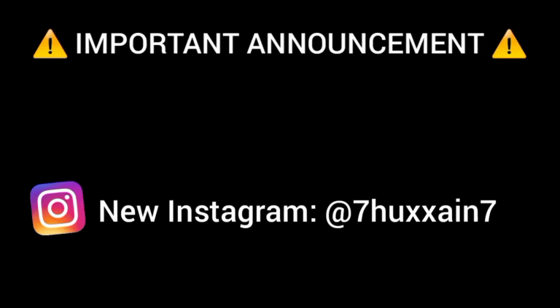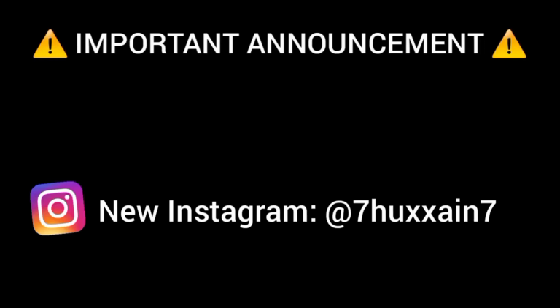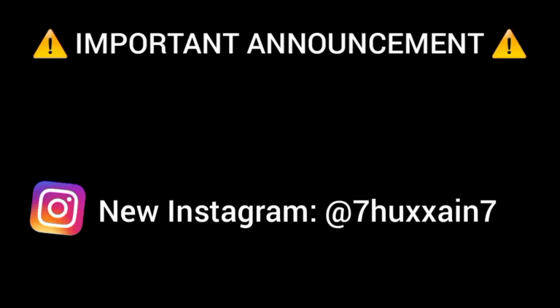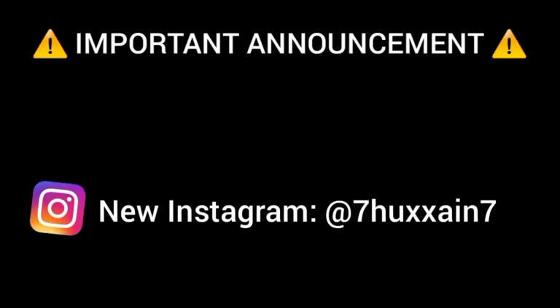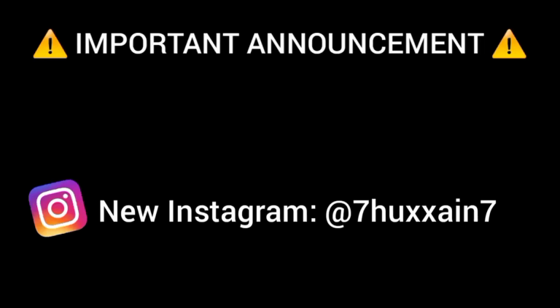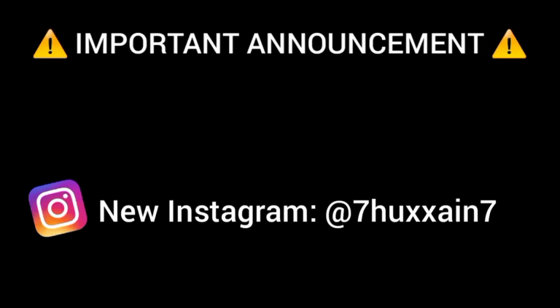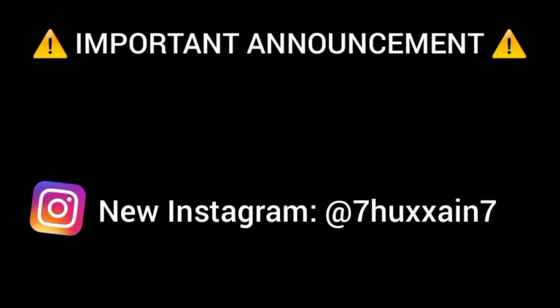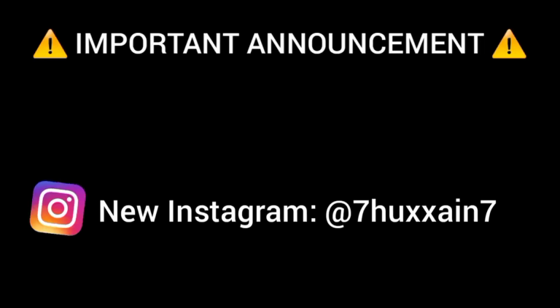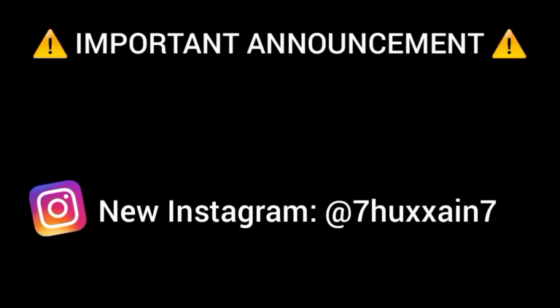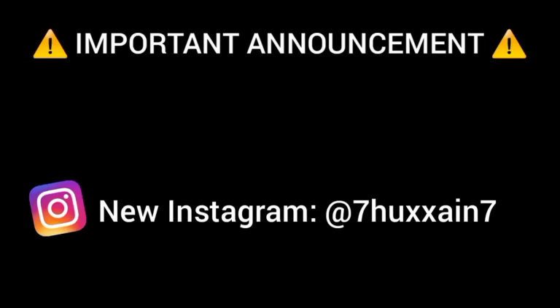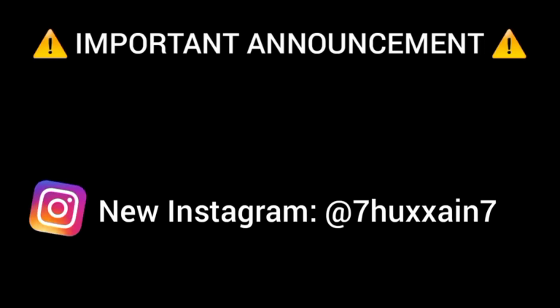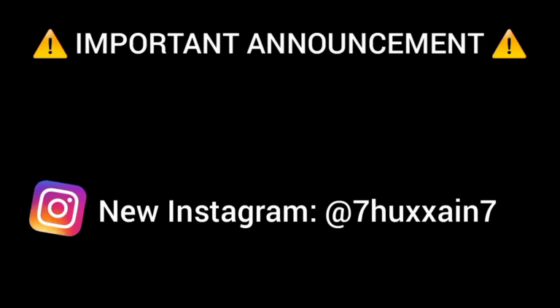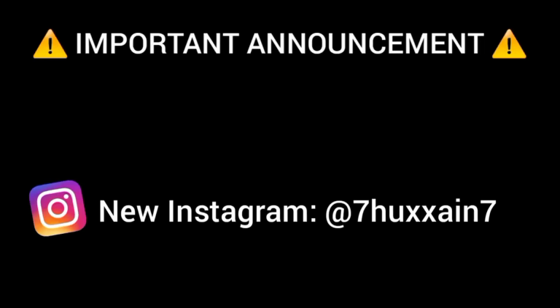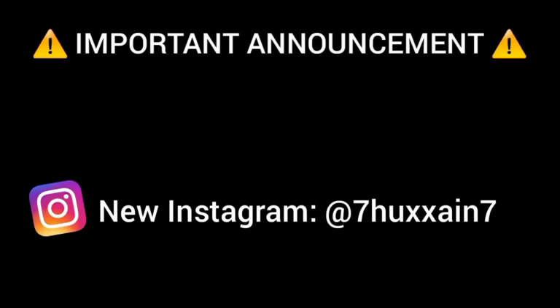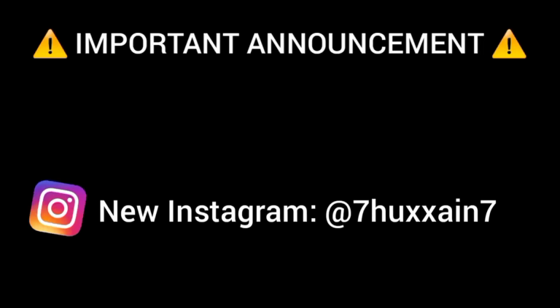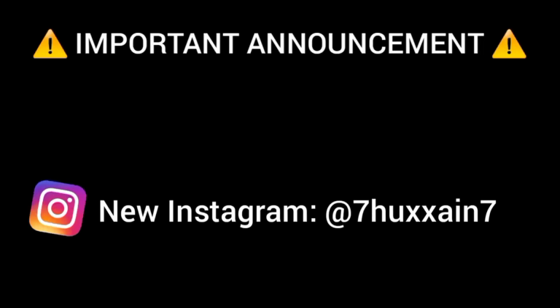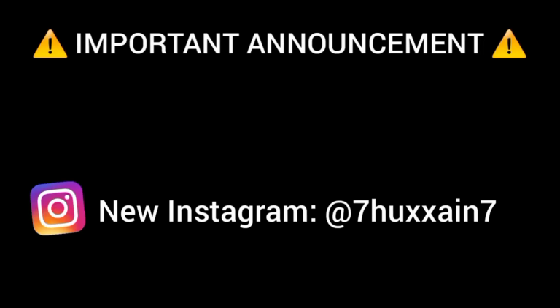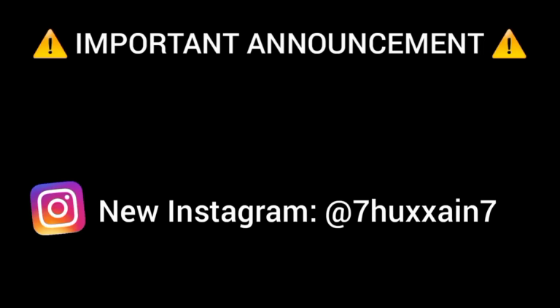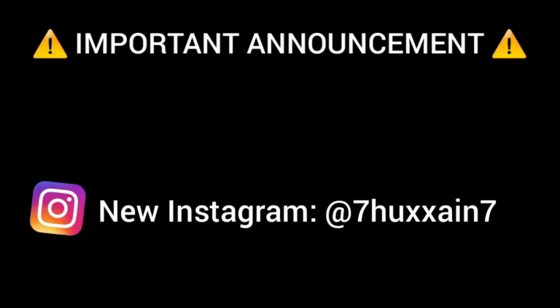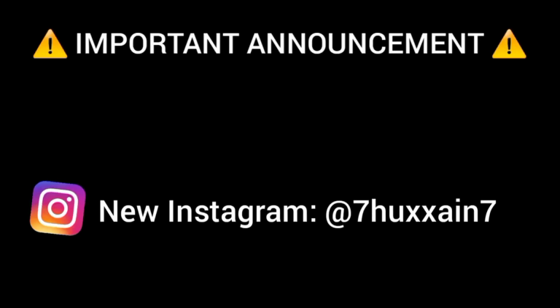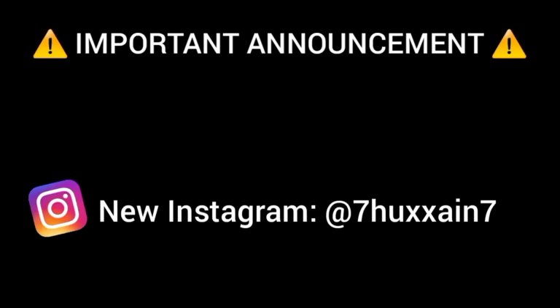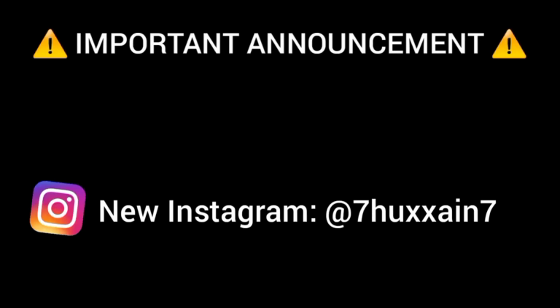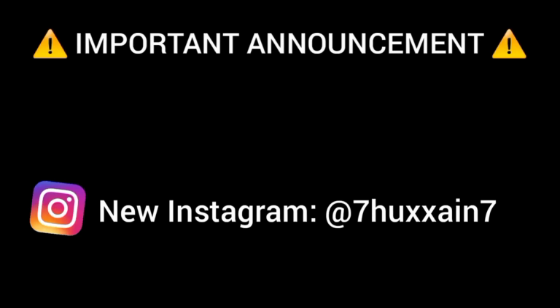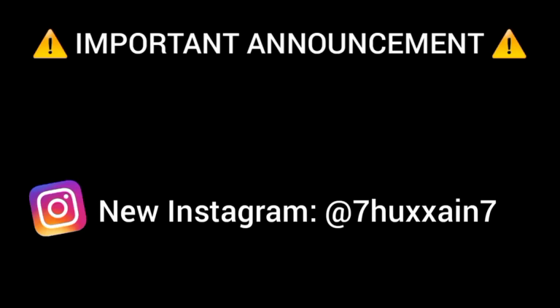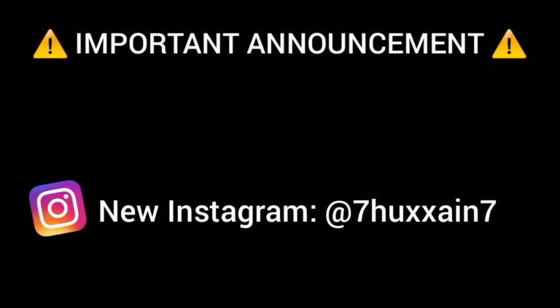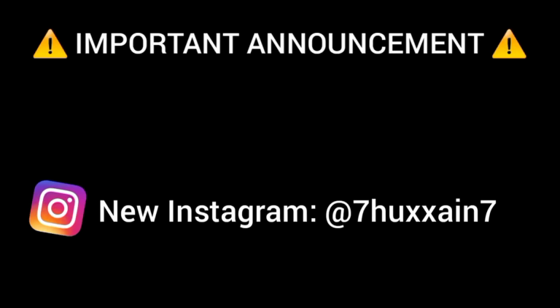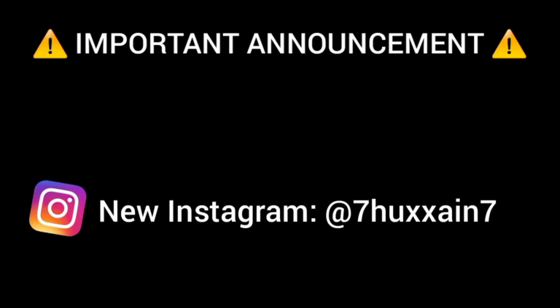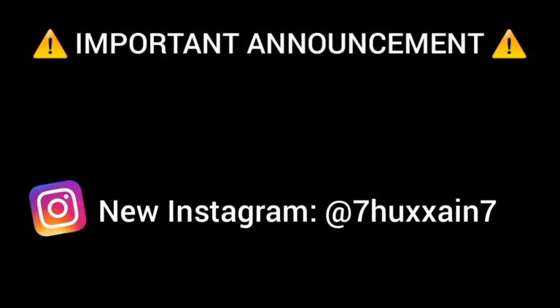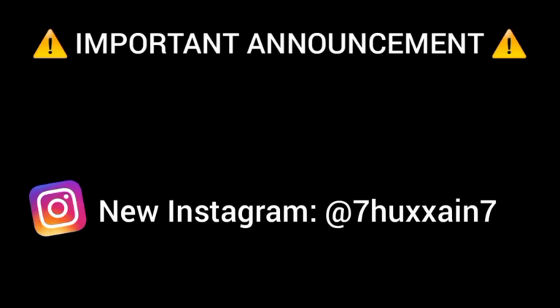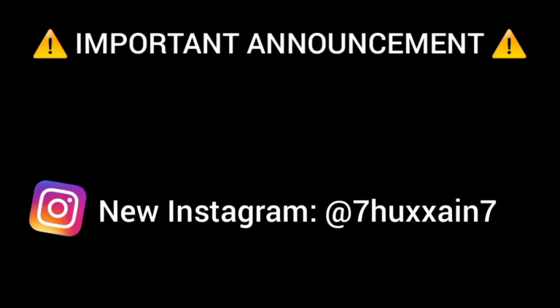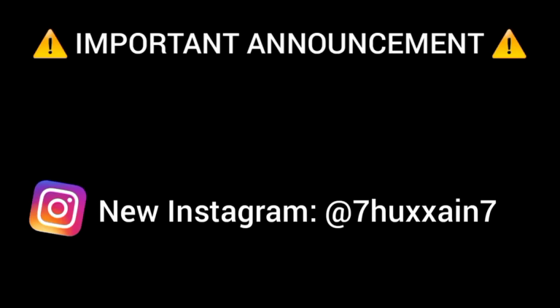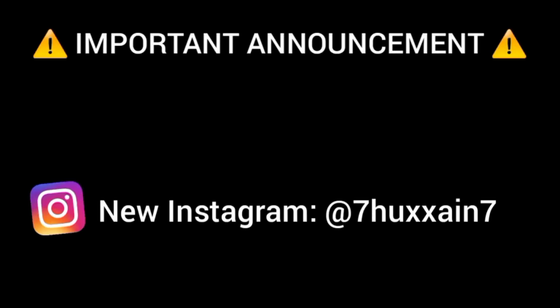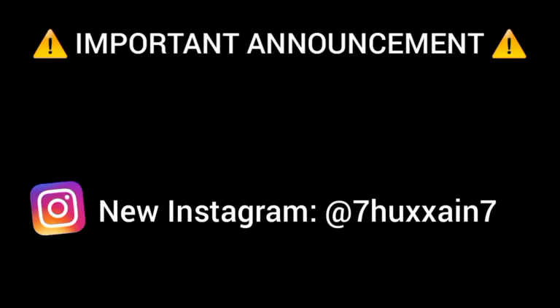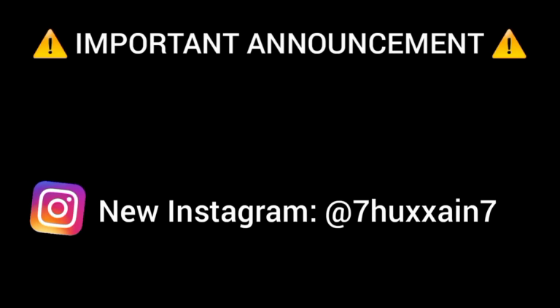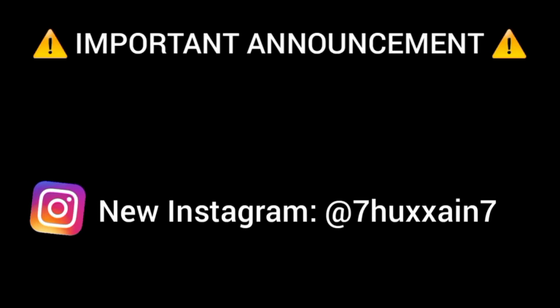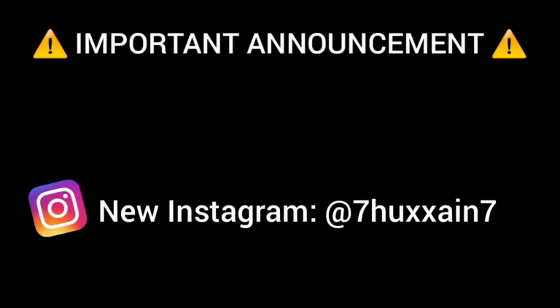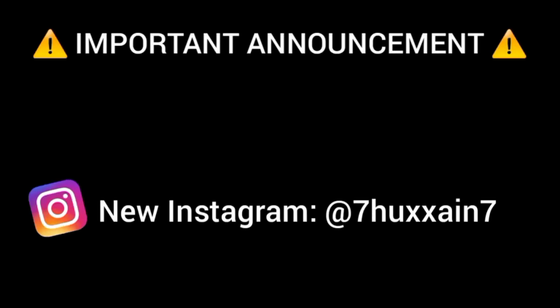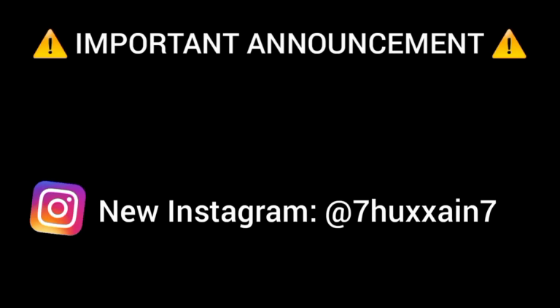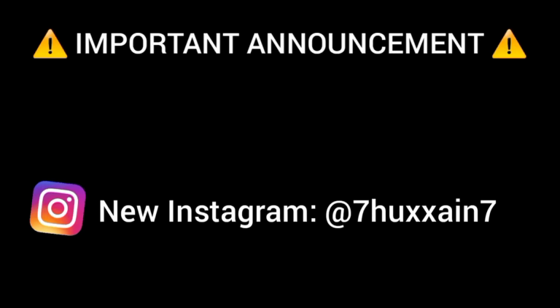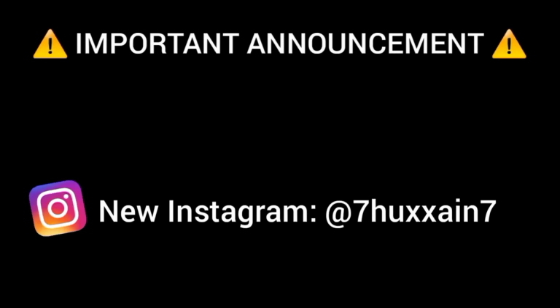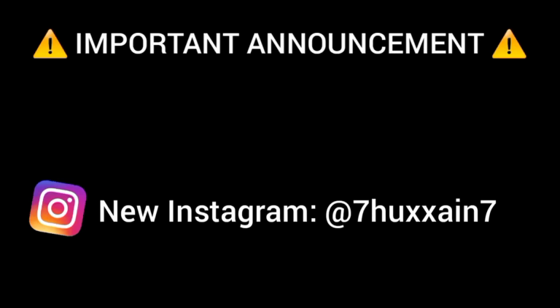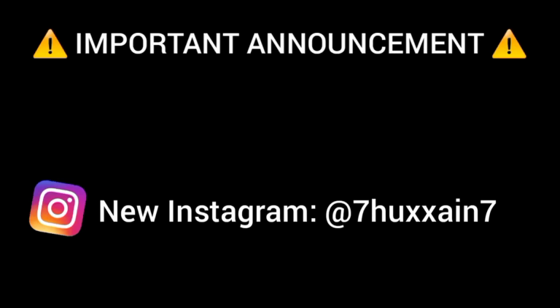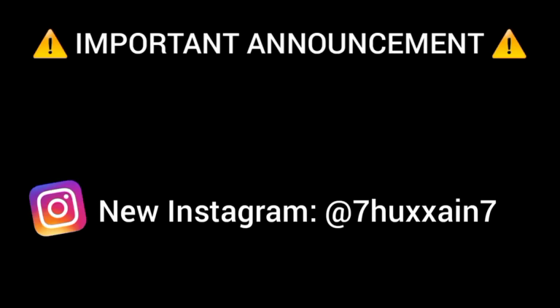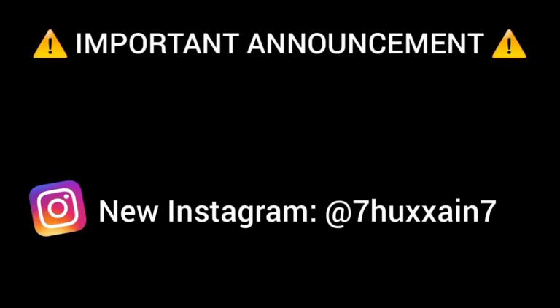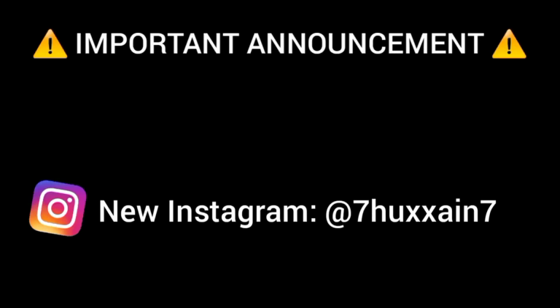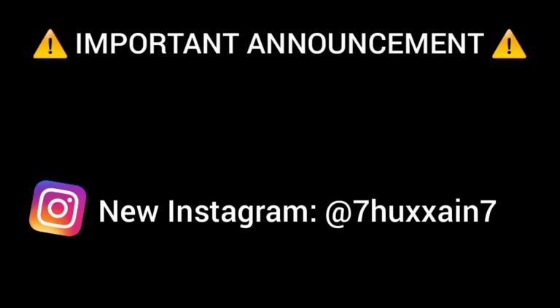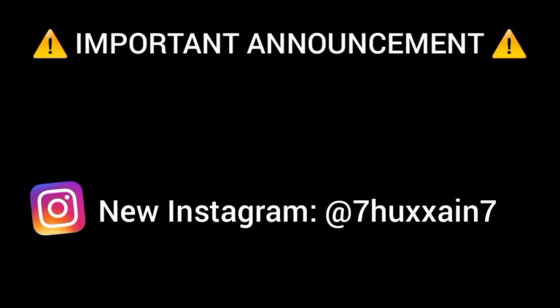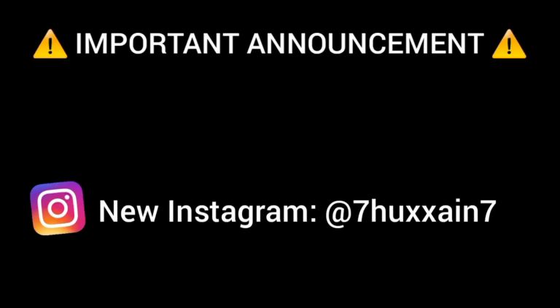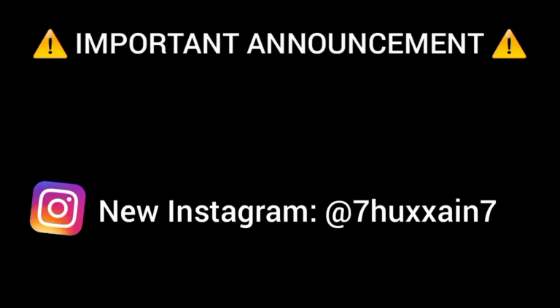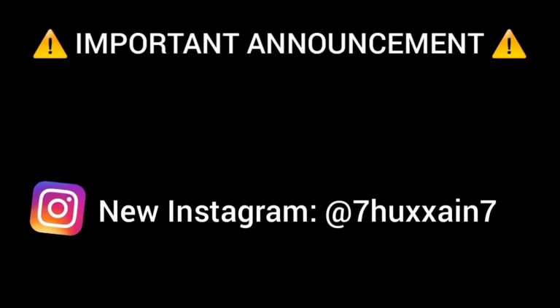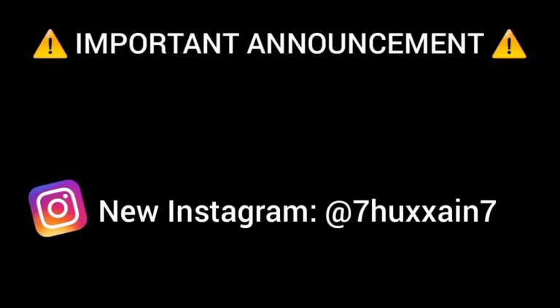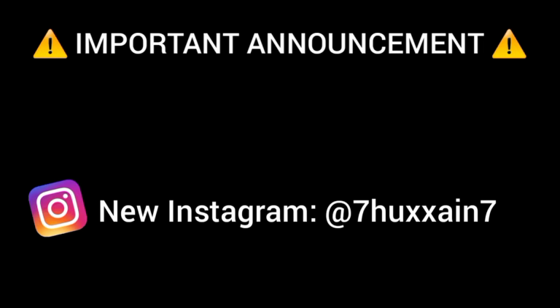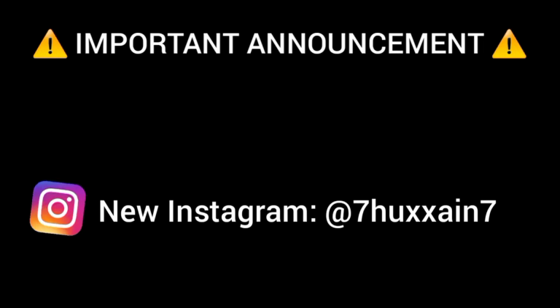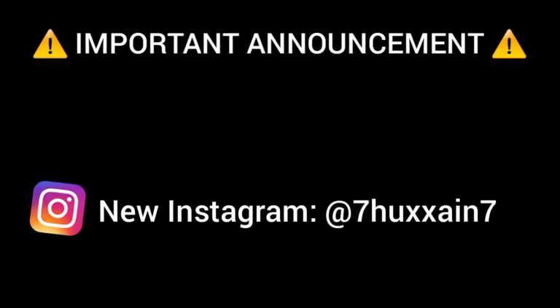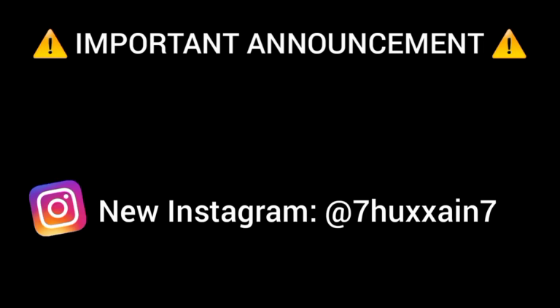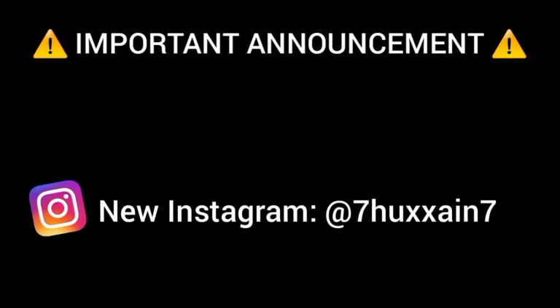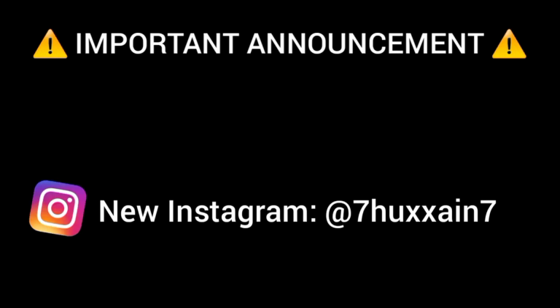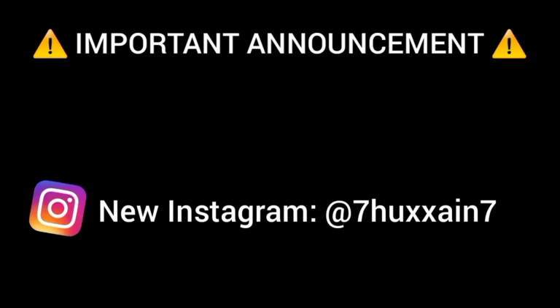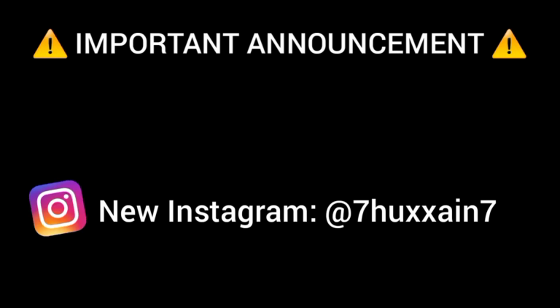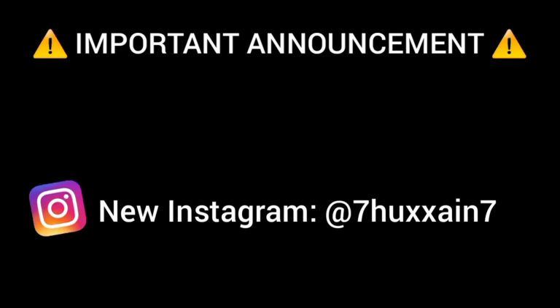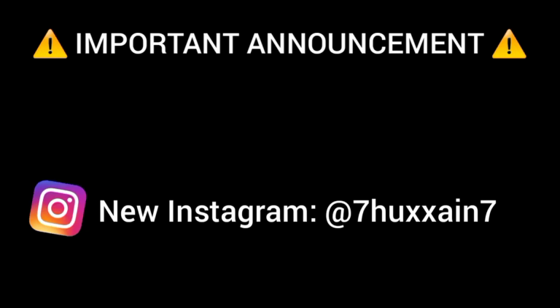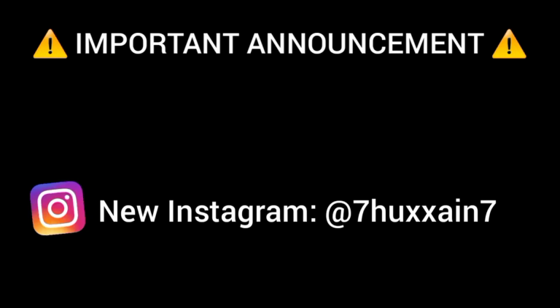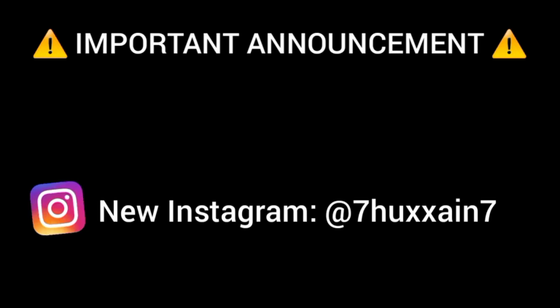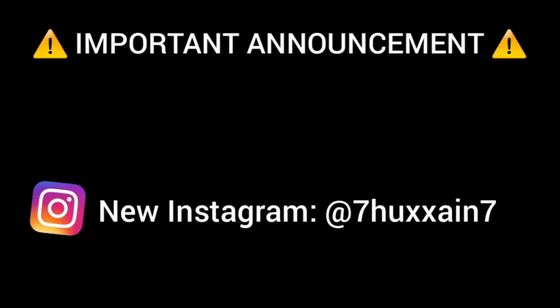Before the video starts, I would like to inform you that I have changed my Instagram account. Here is the new one, go follow me there. Thank you.